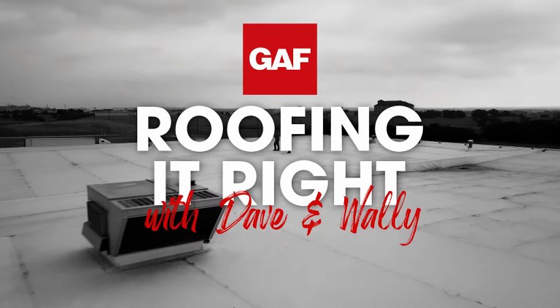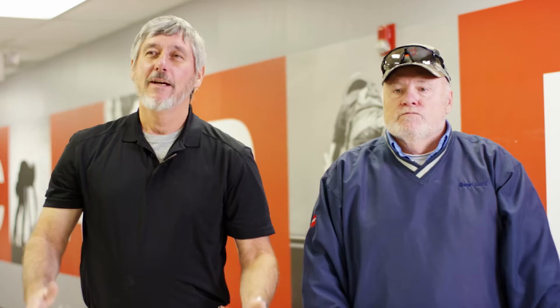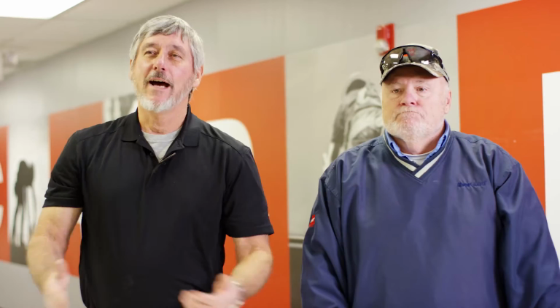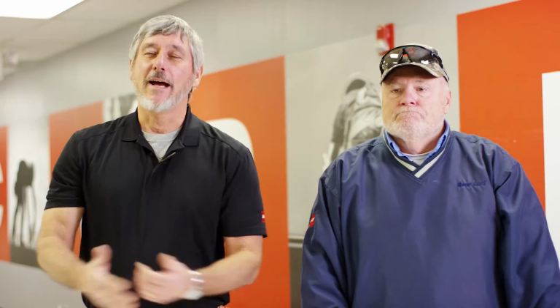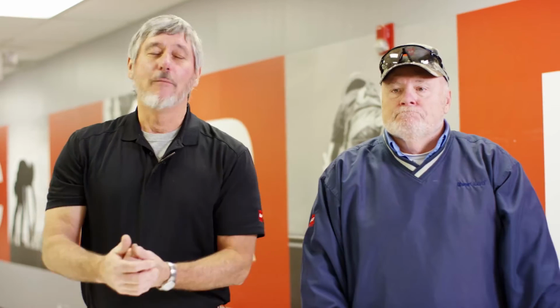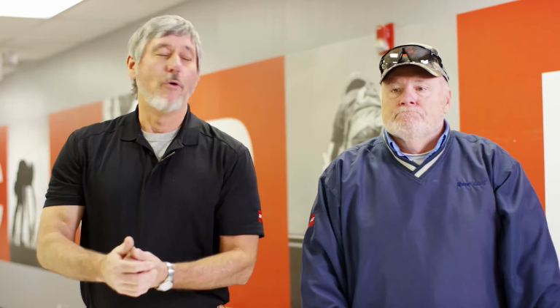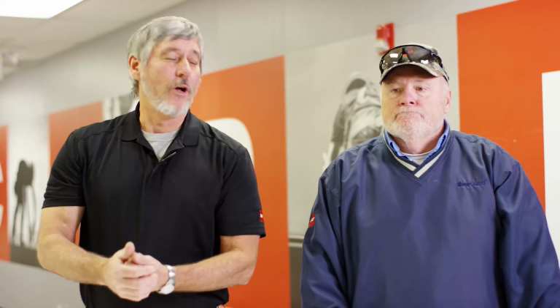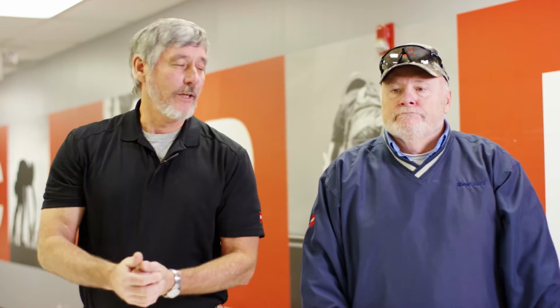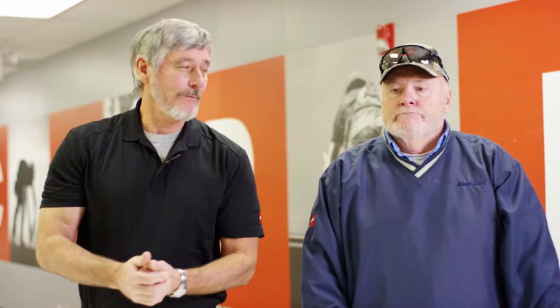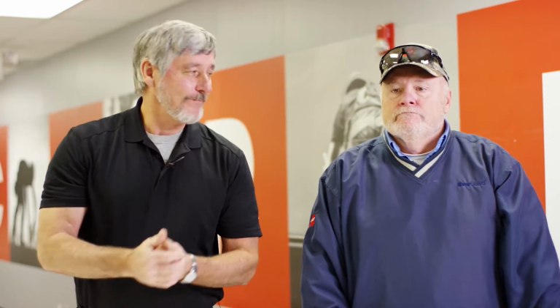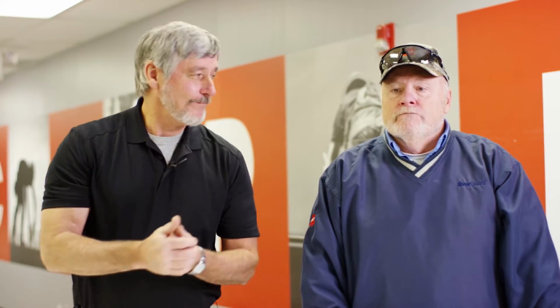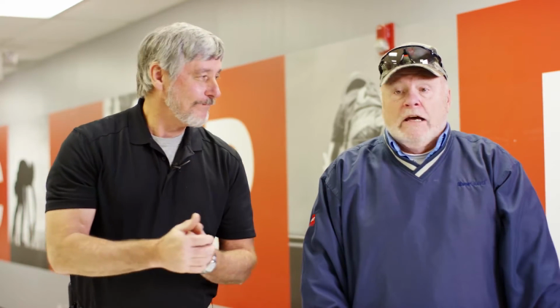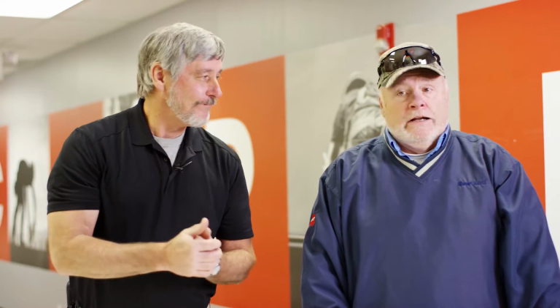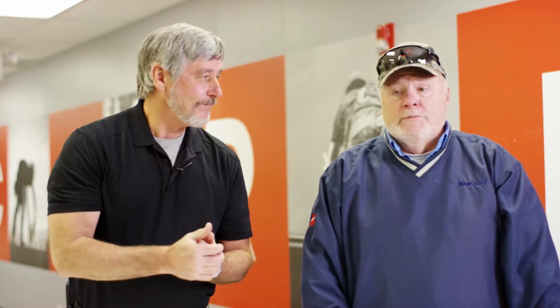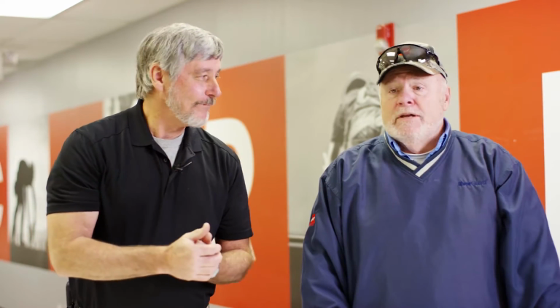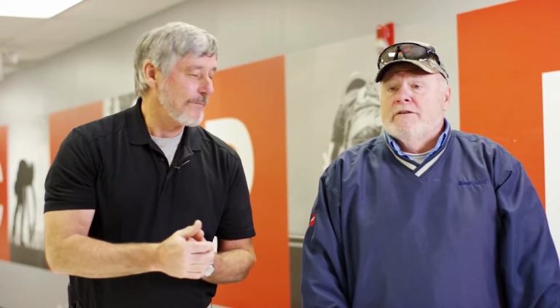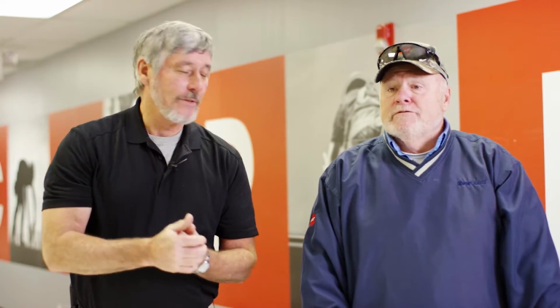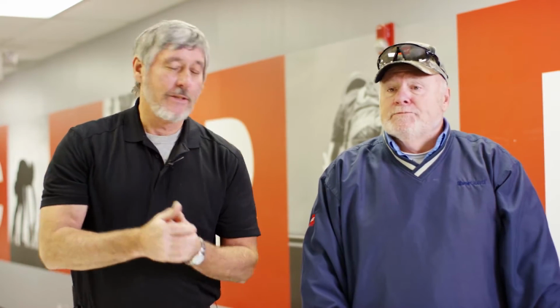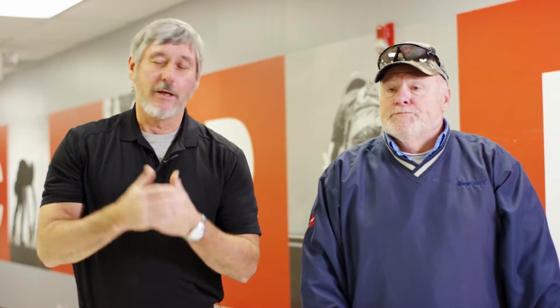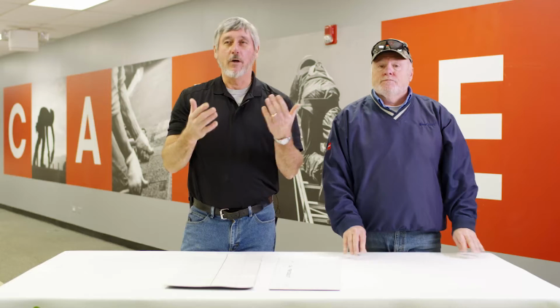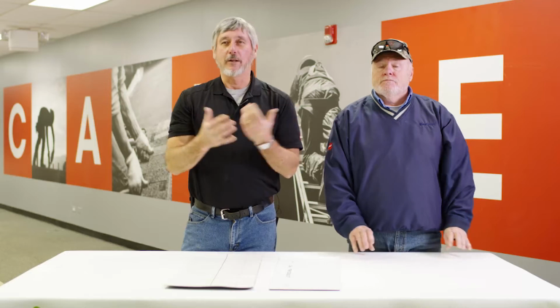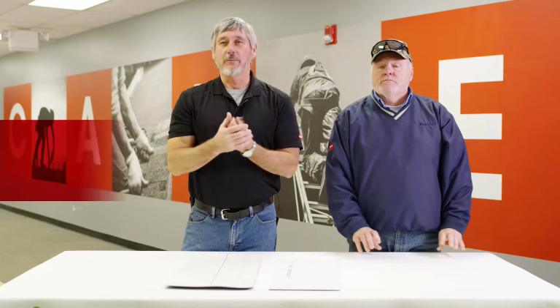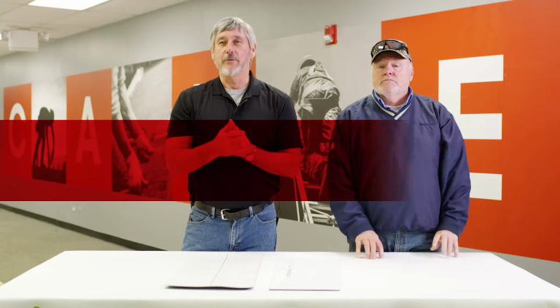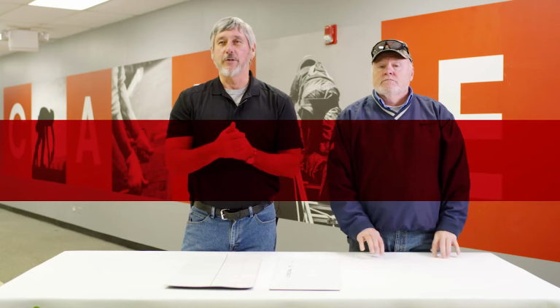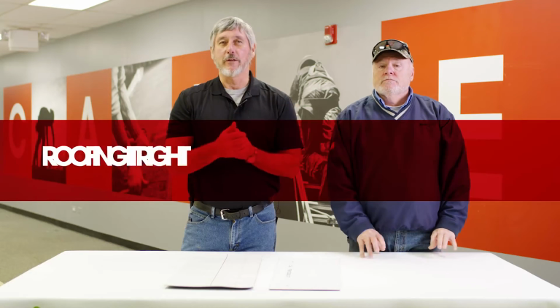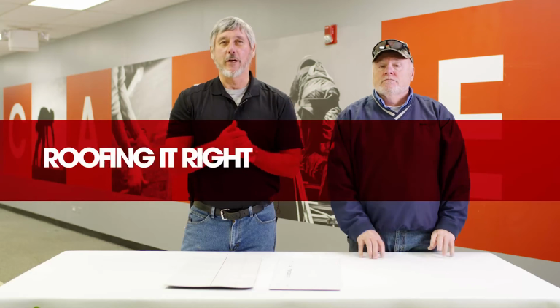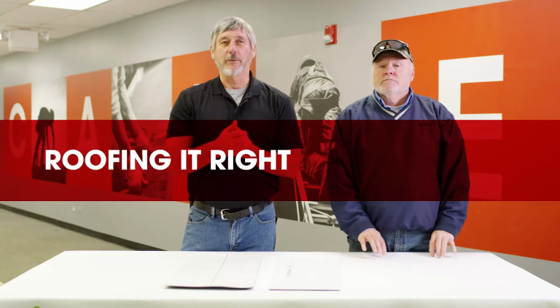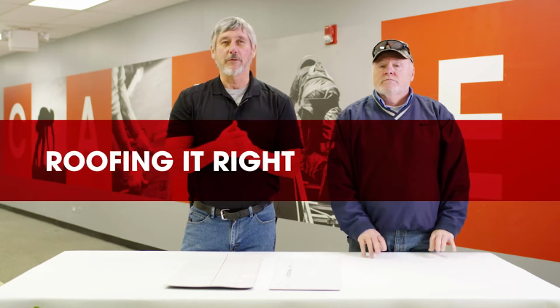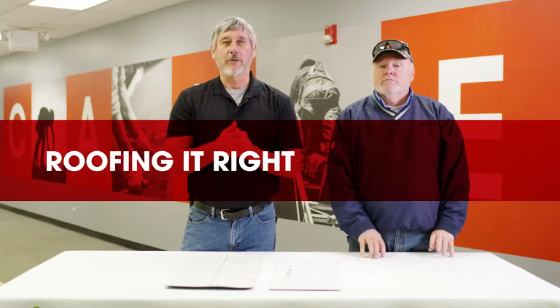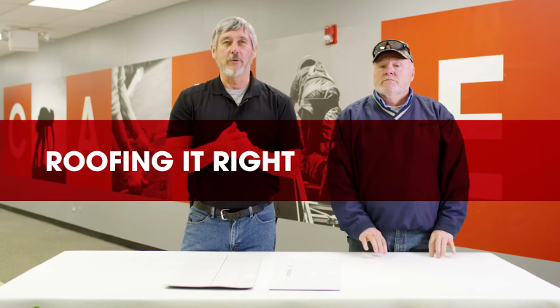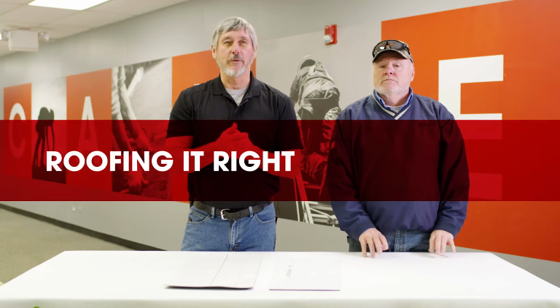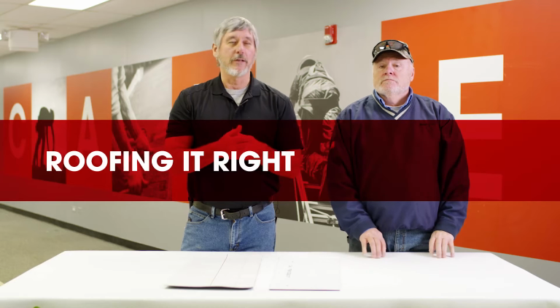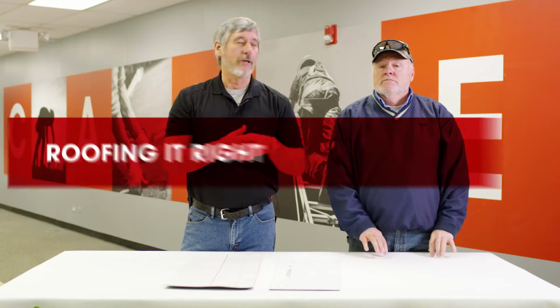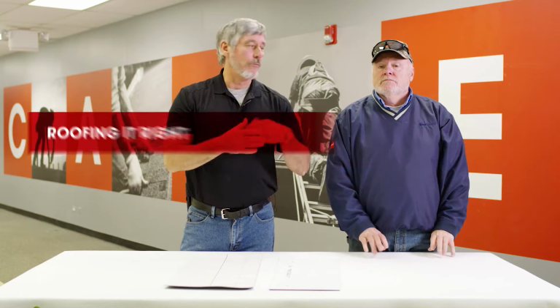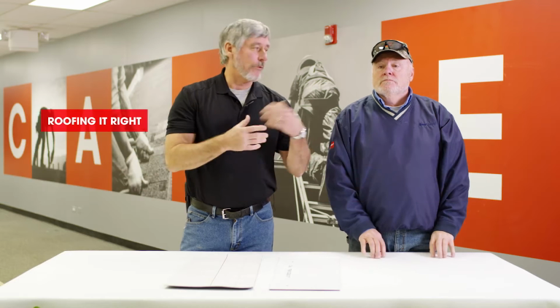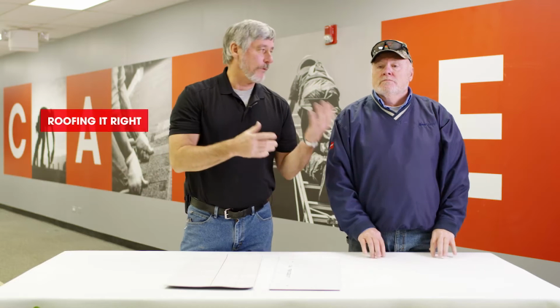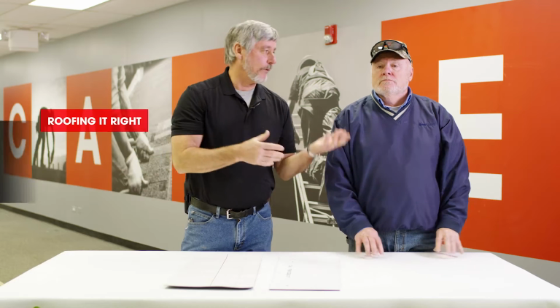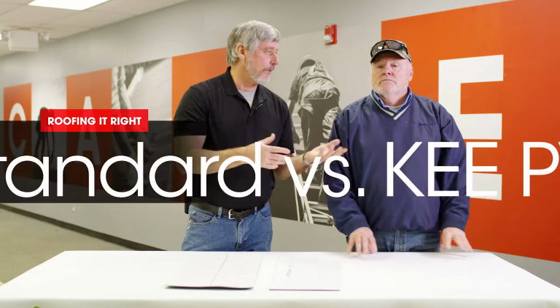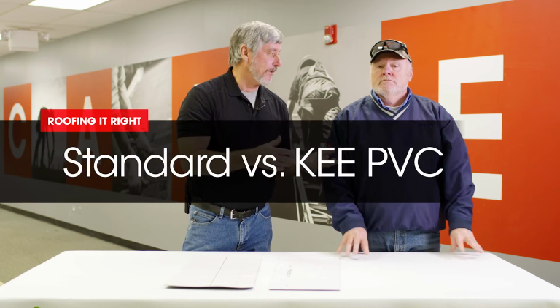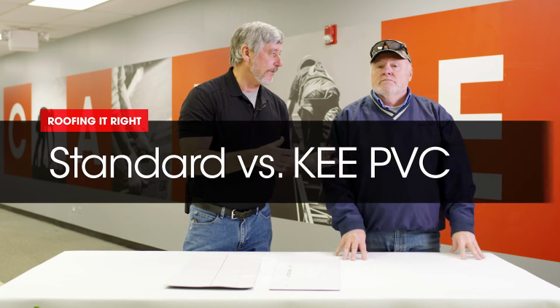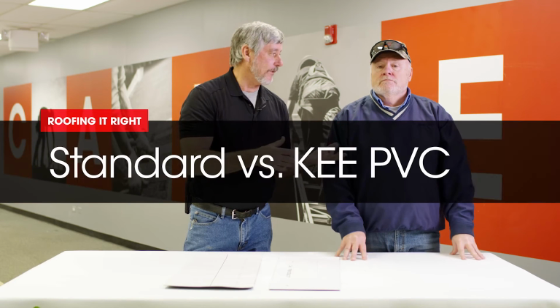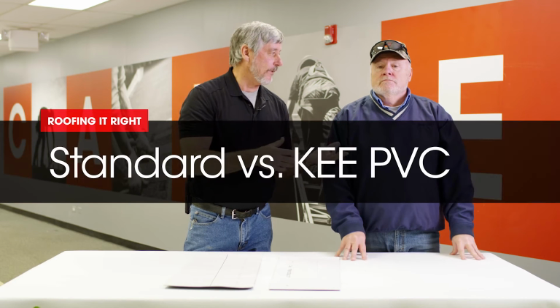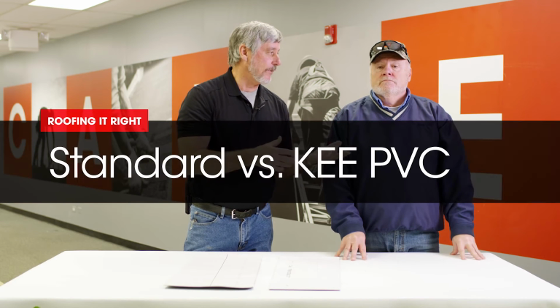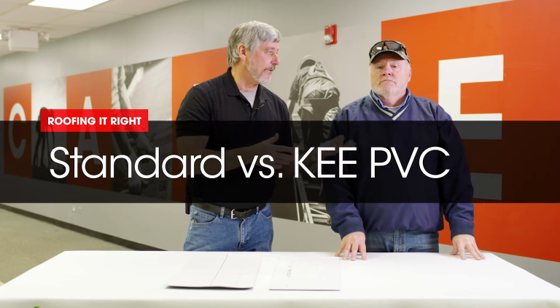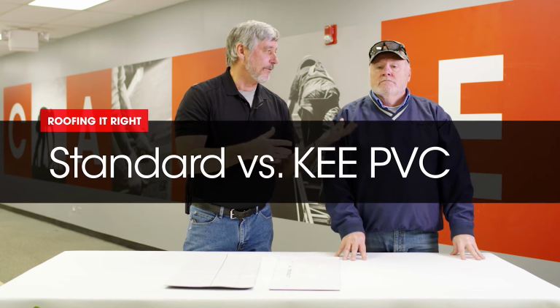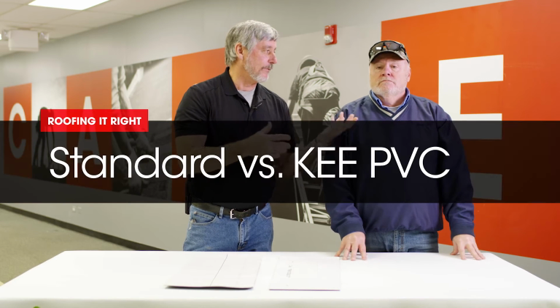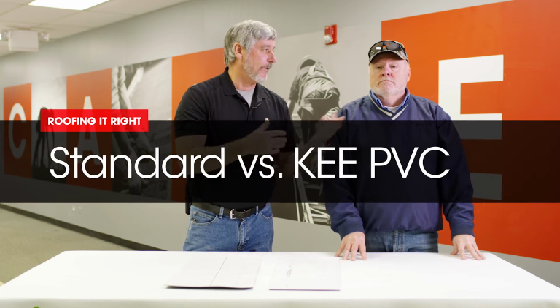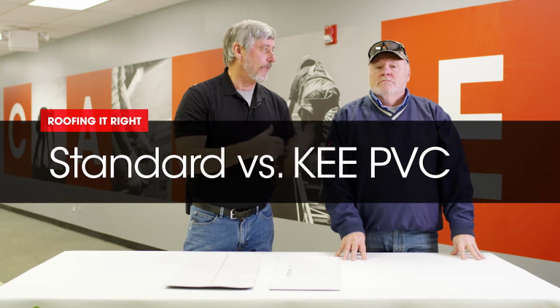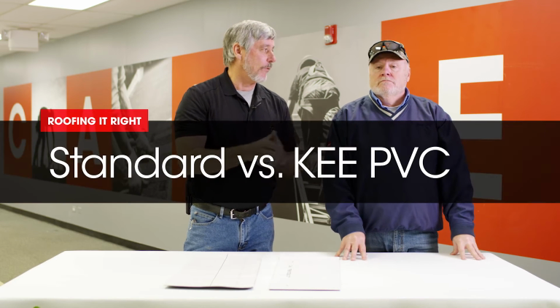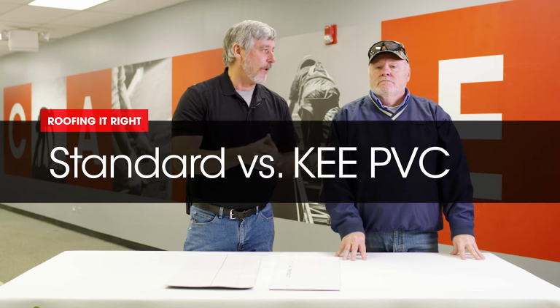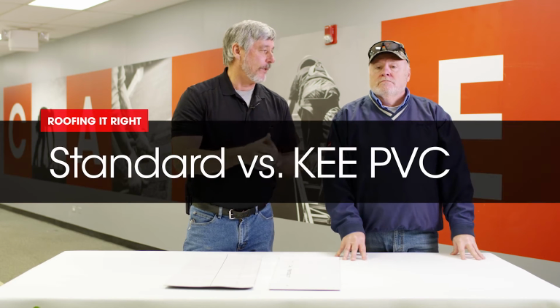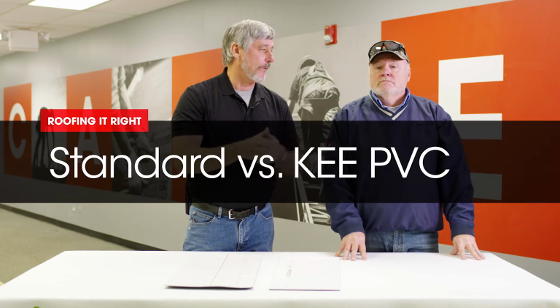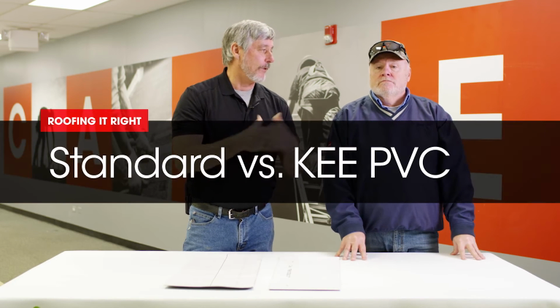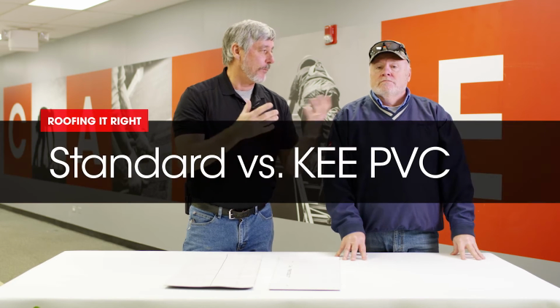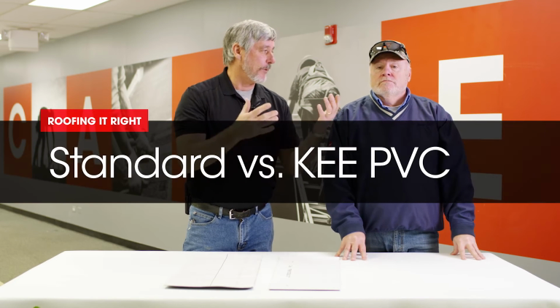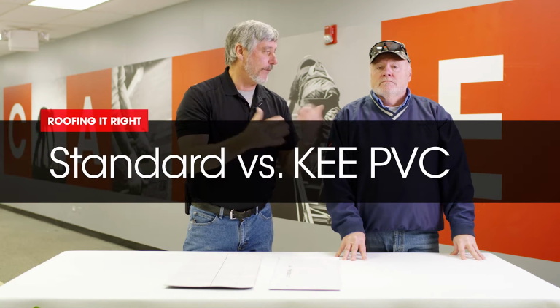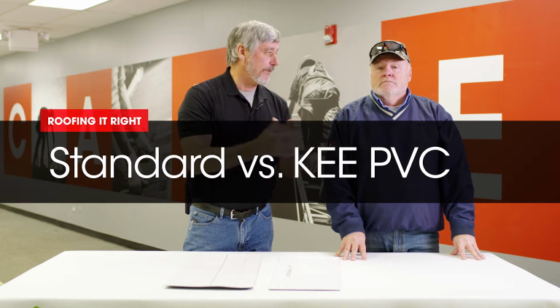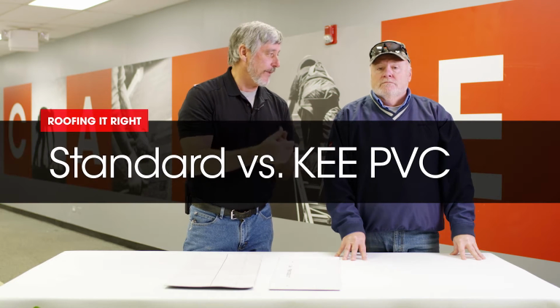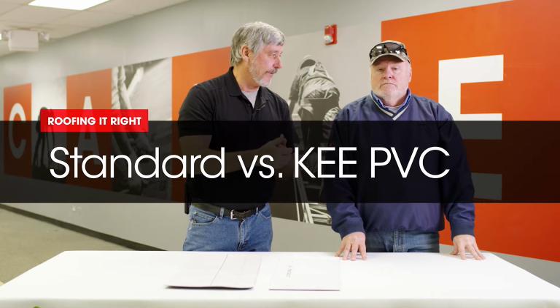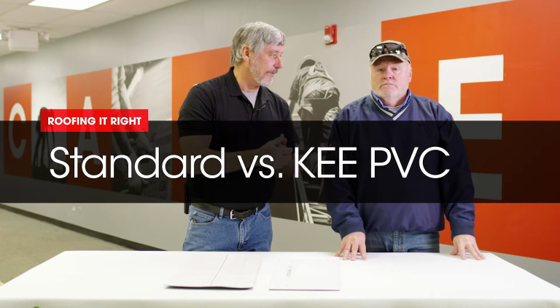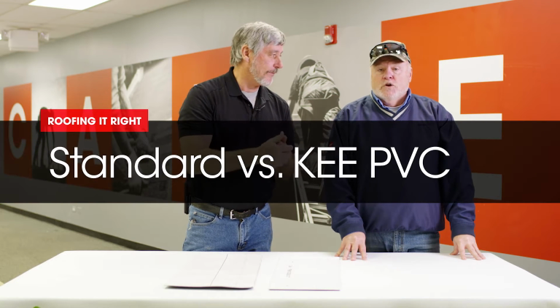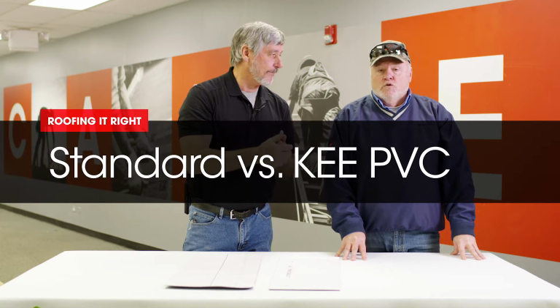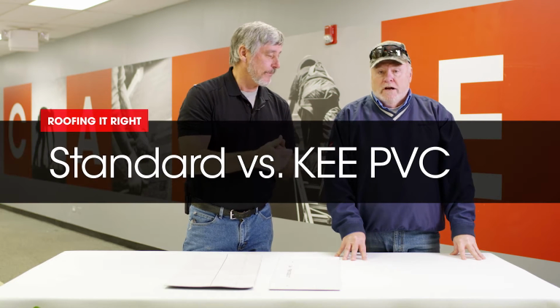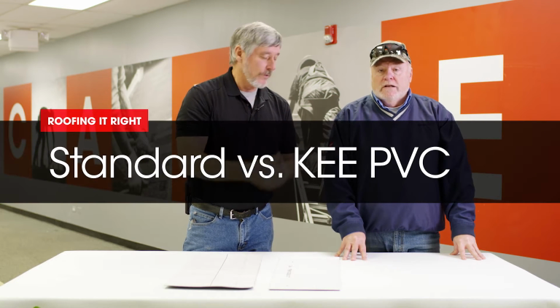Hi, I'm Wally. And I'm Dave. Welcome to another episode in our Roofing It Right series — Dave and Wally on PVC.